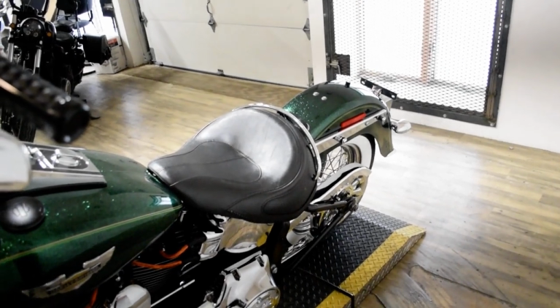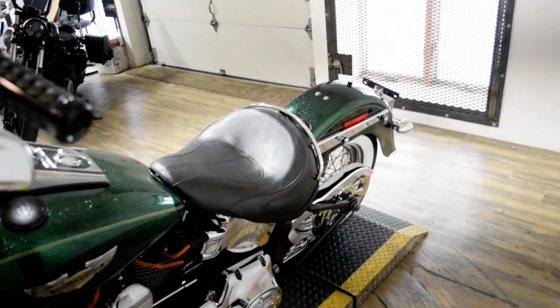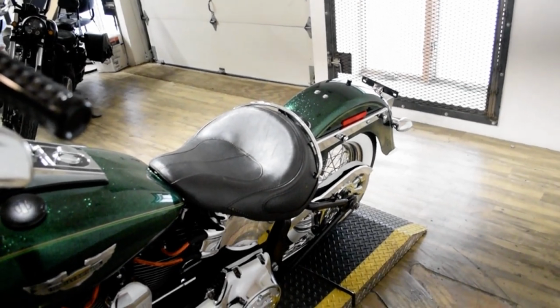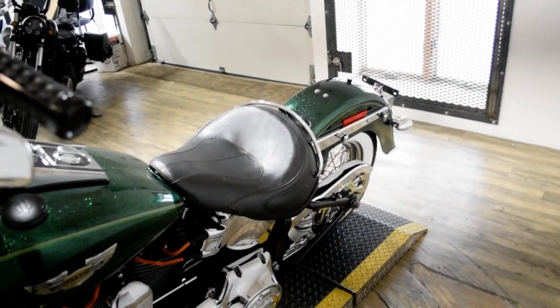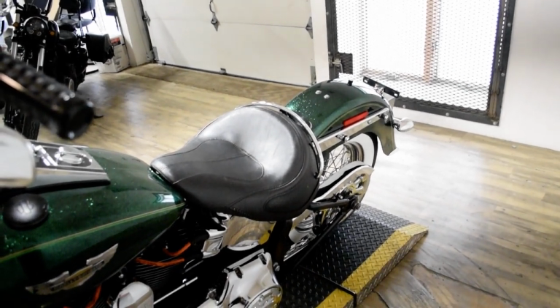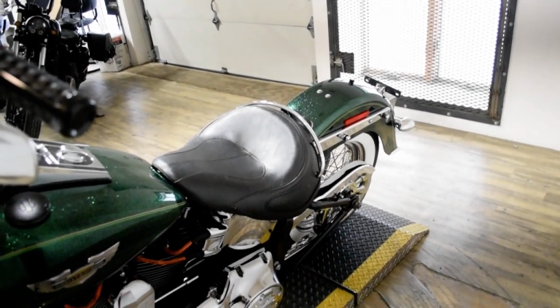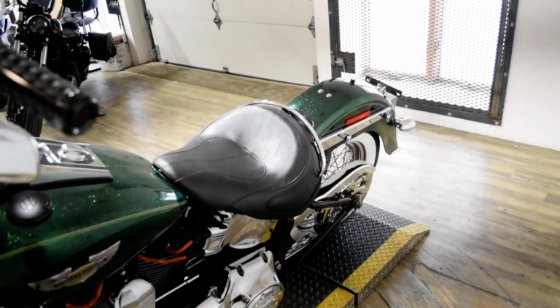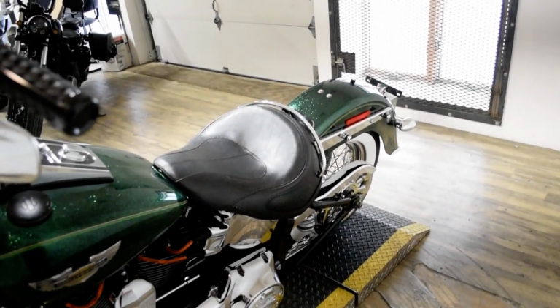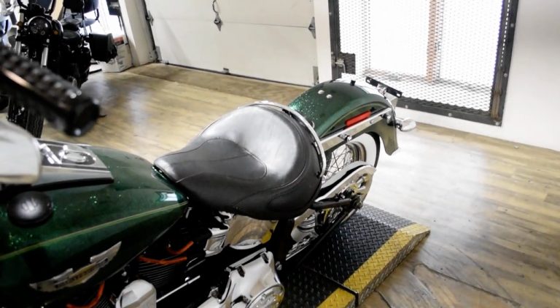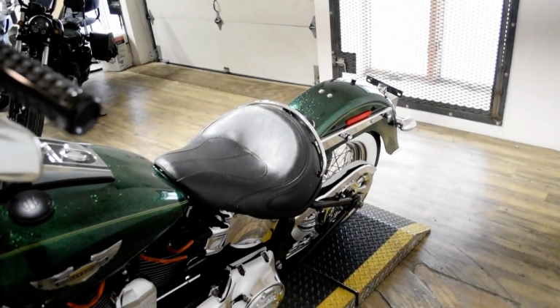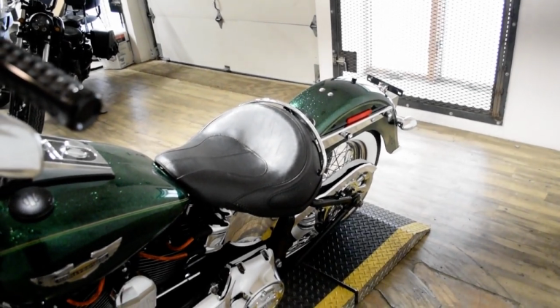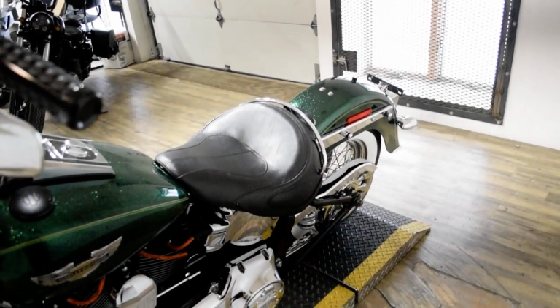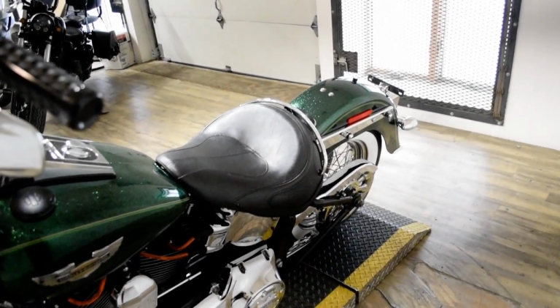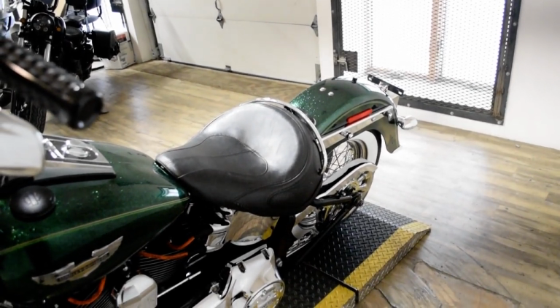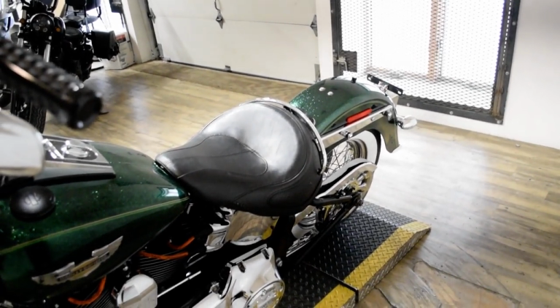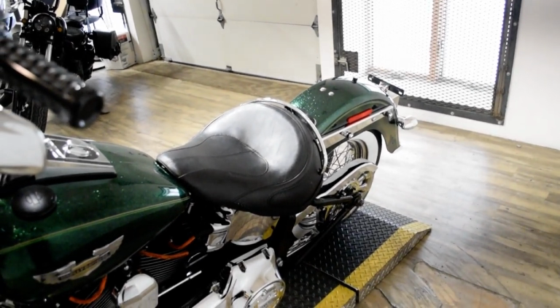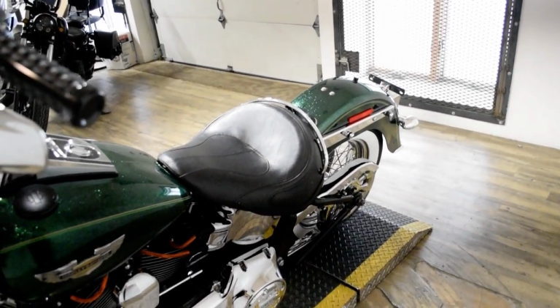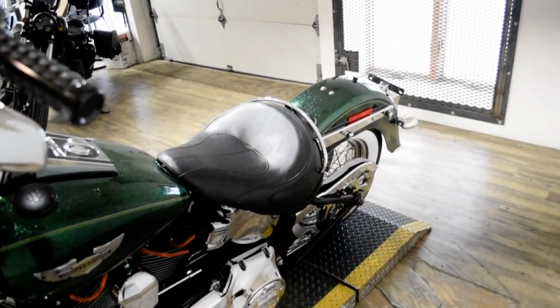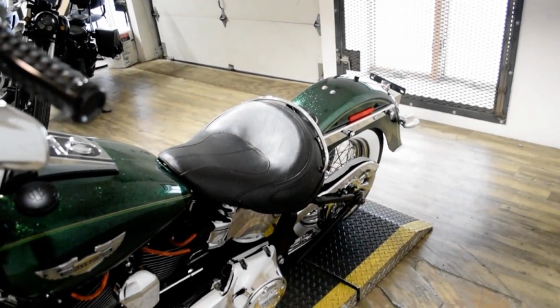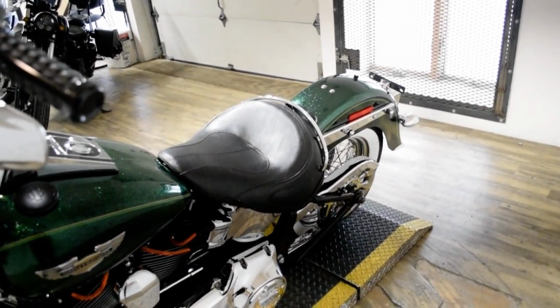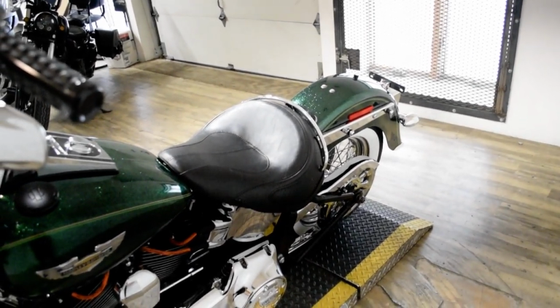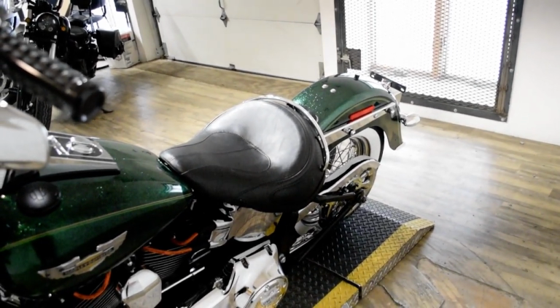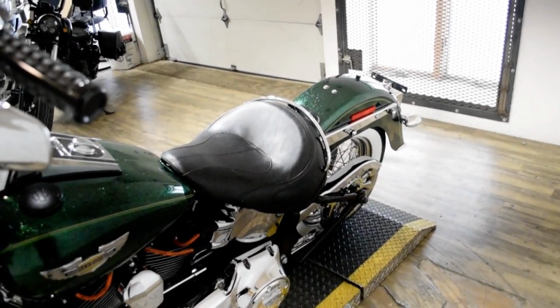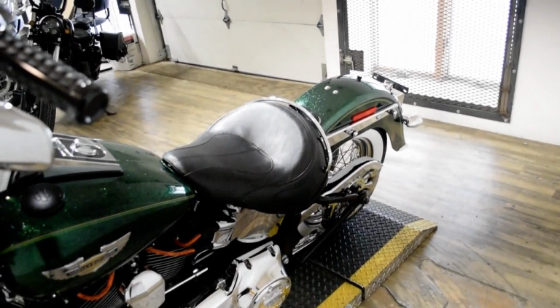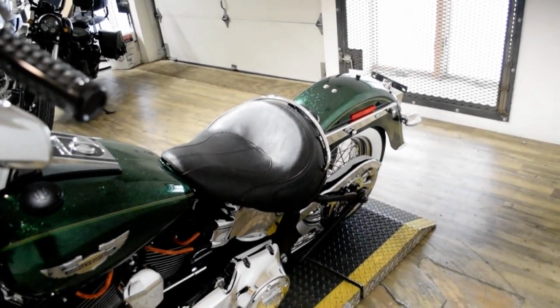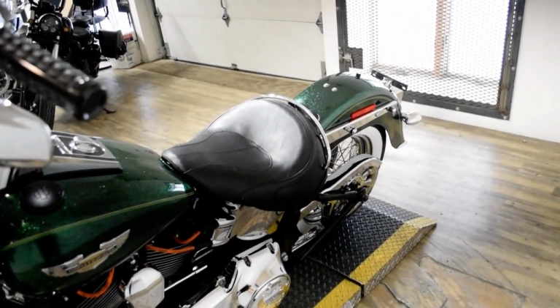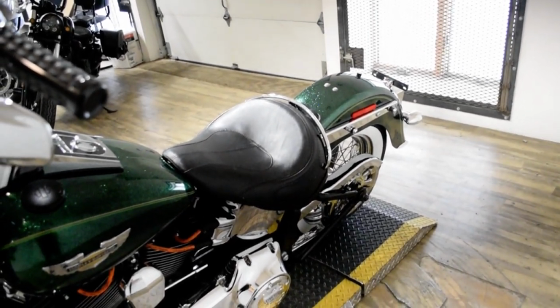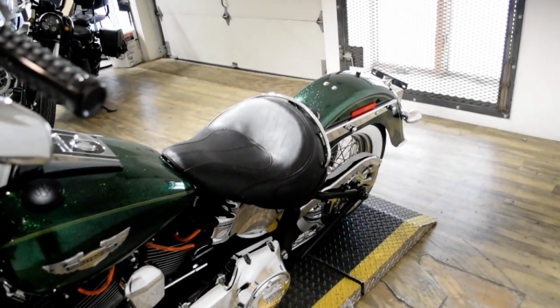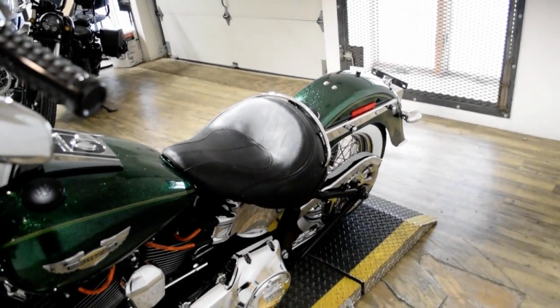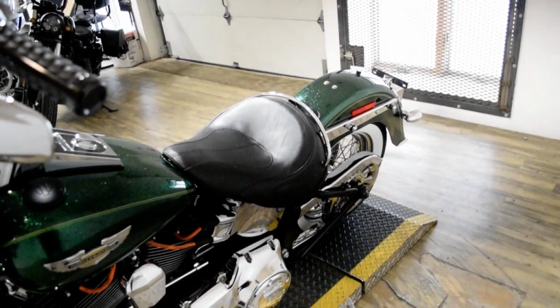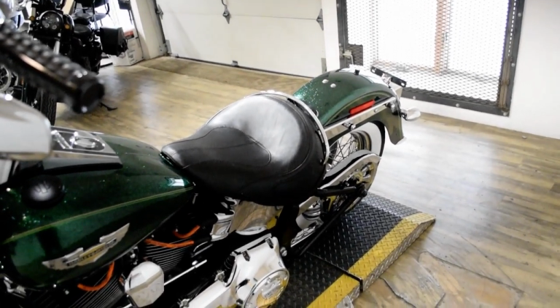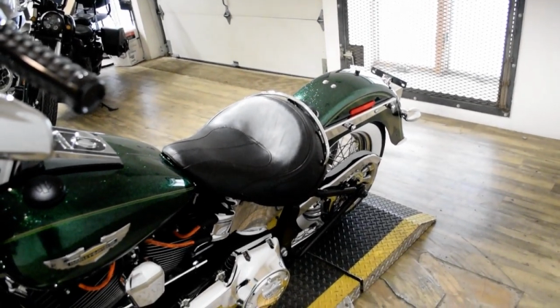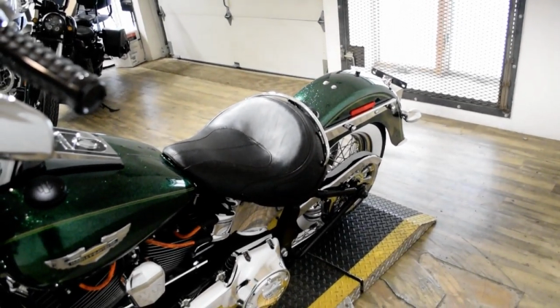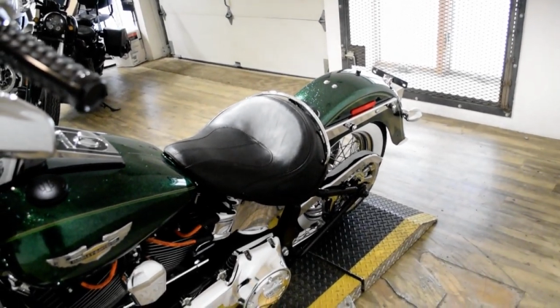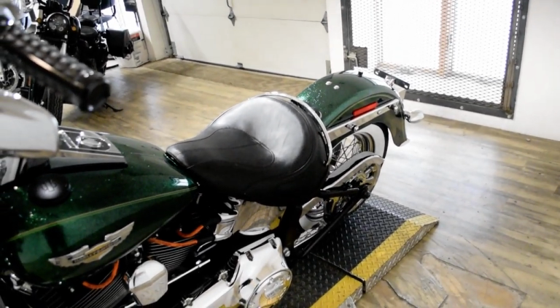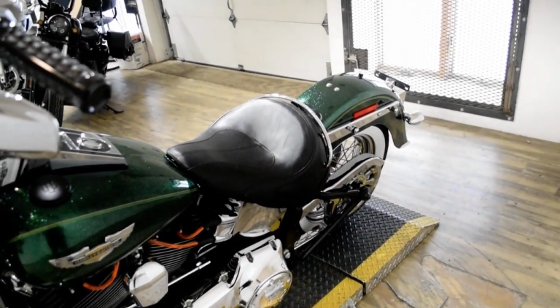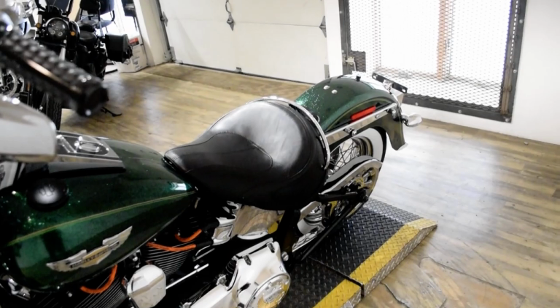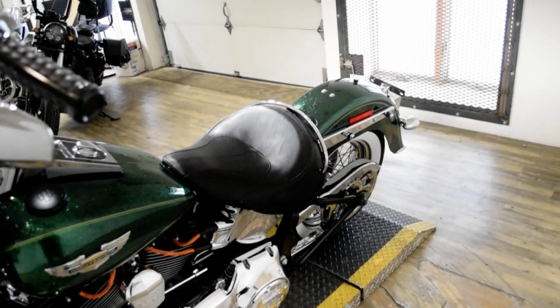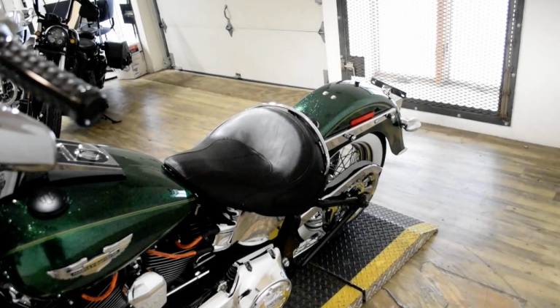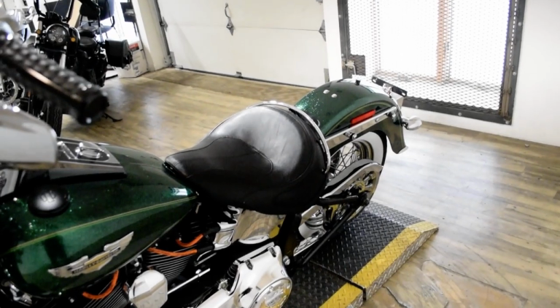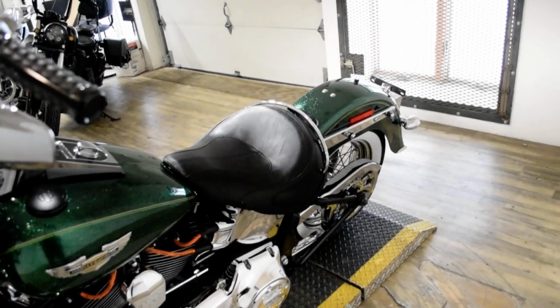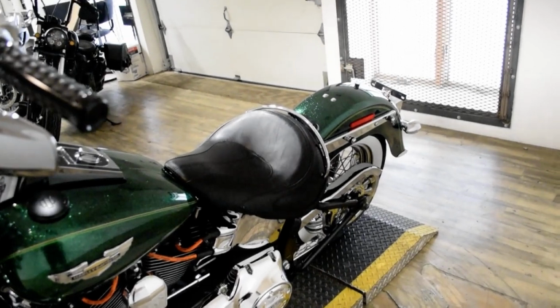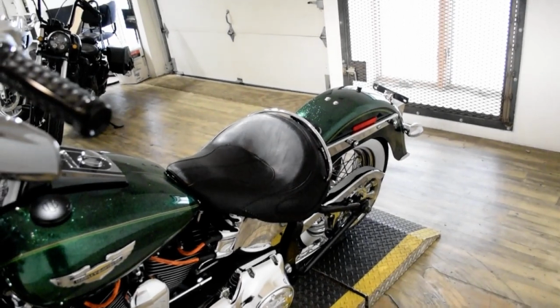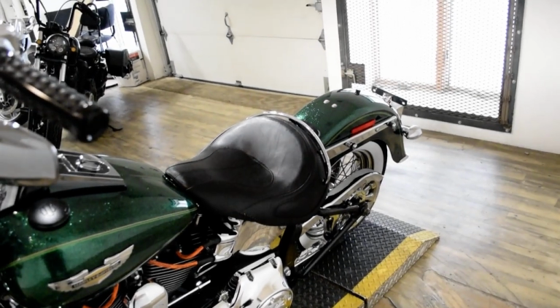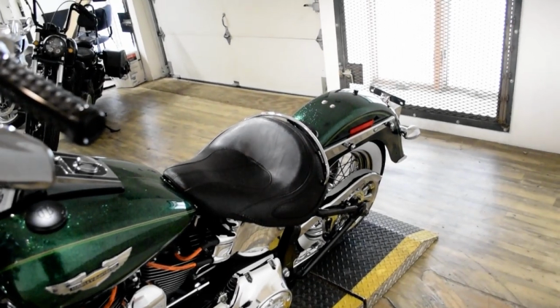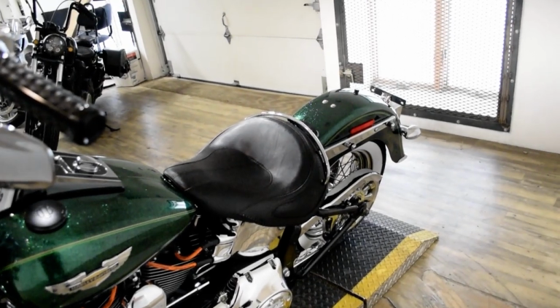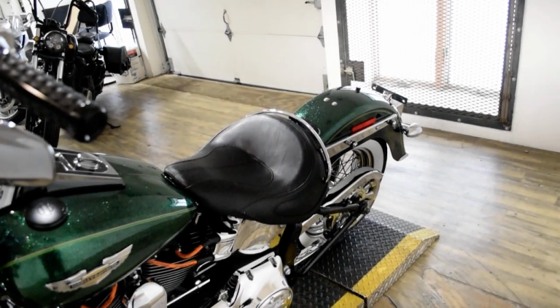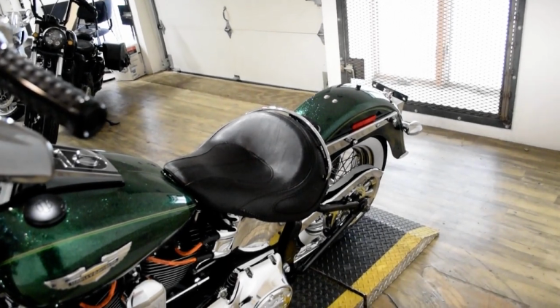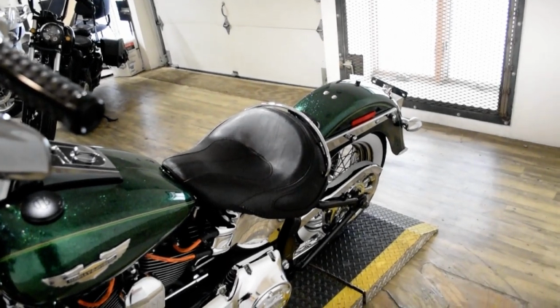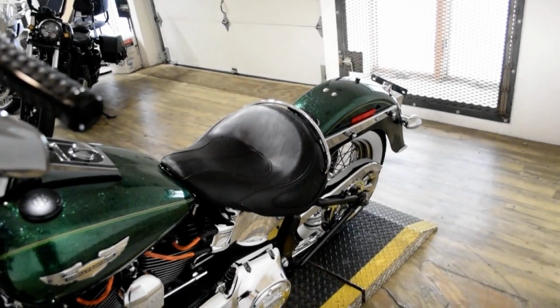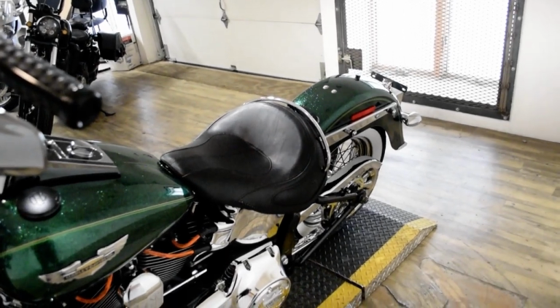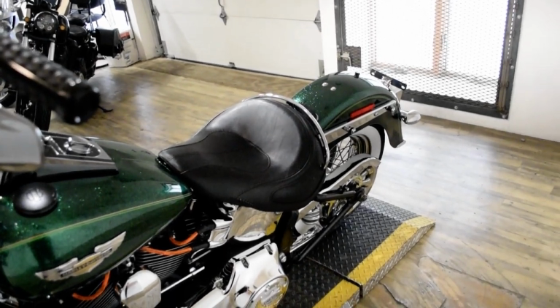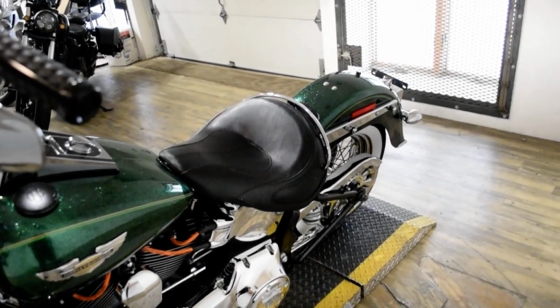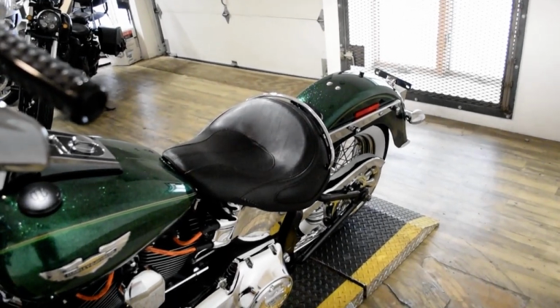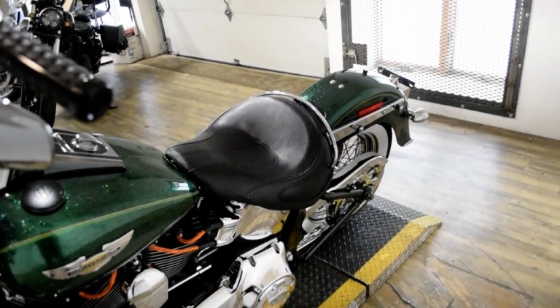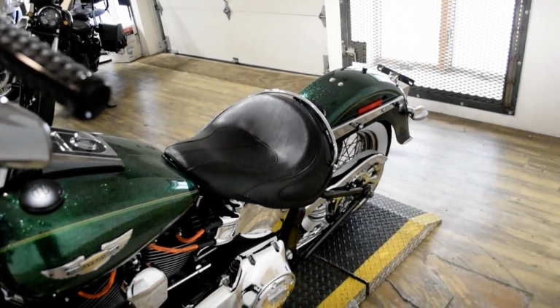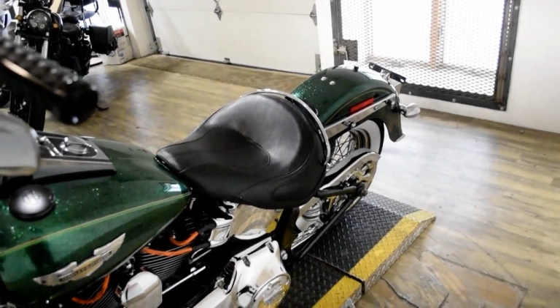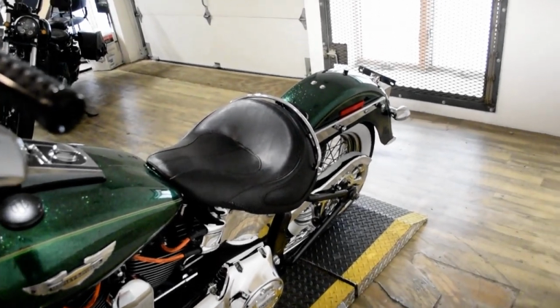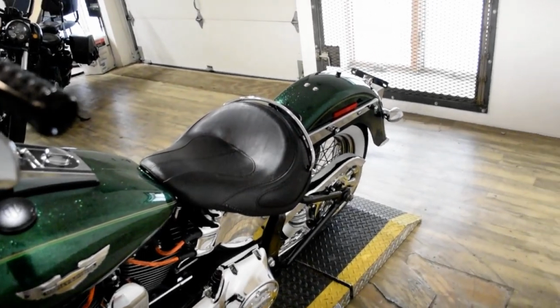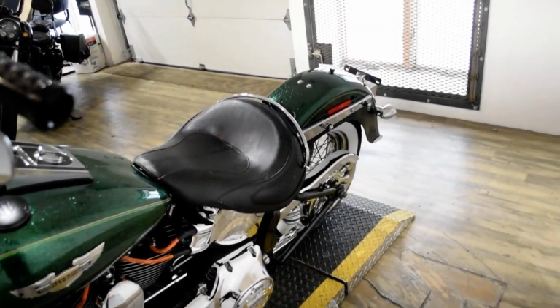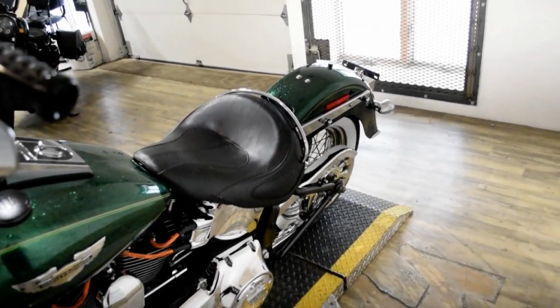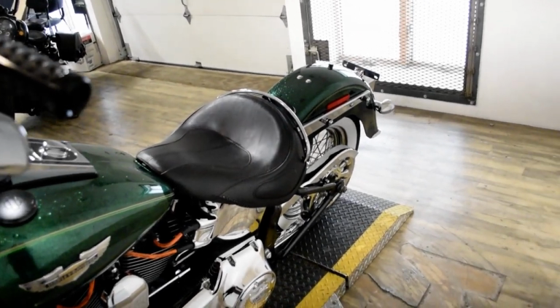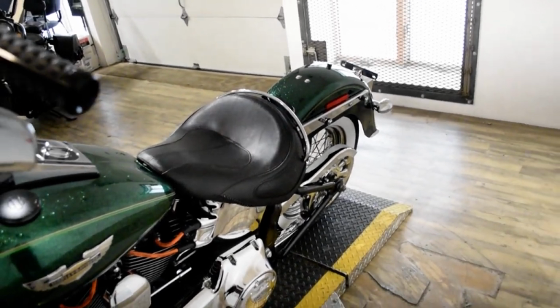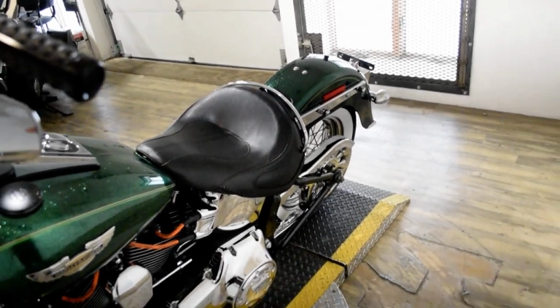It has a light bar kit, ape hangers, braided lines, highway bars, an aftermarket air cleaner, and Vance and Hines pipes.